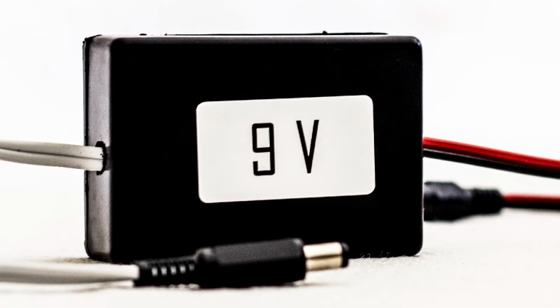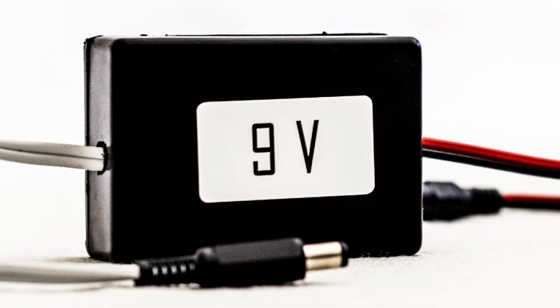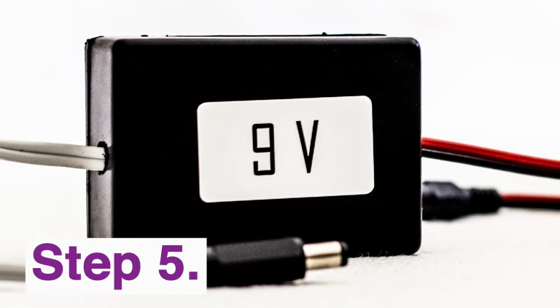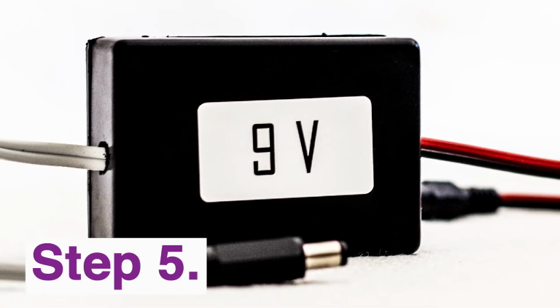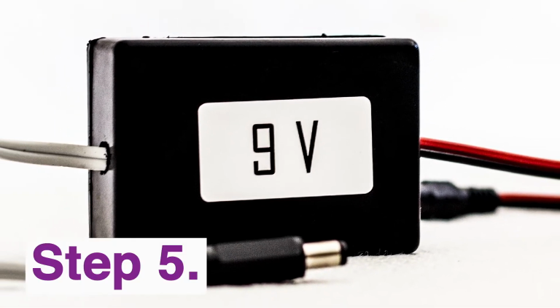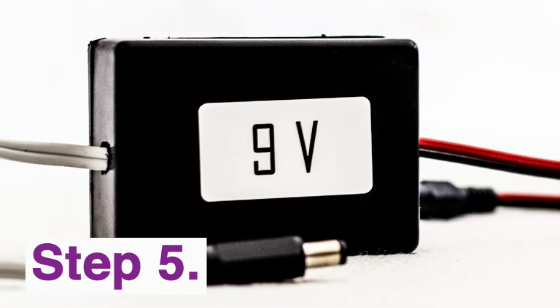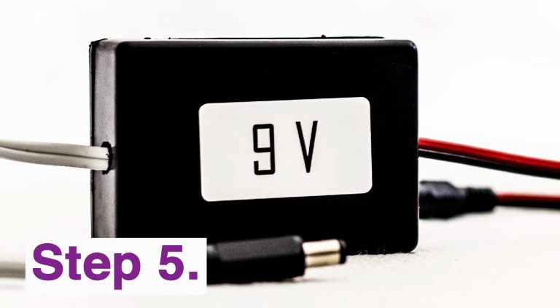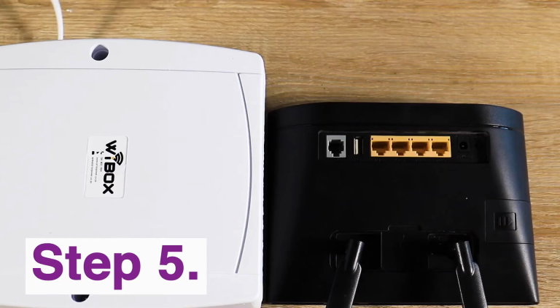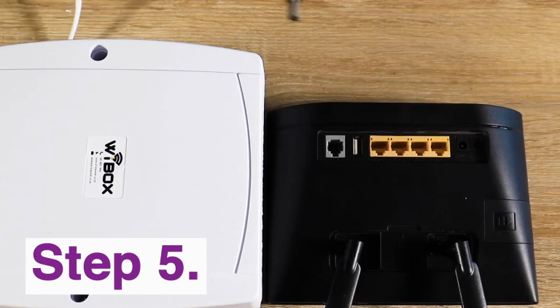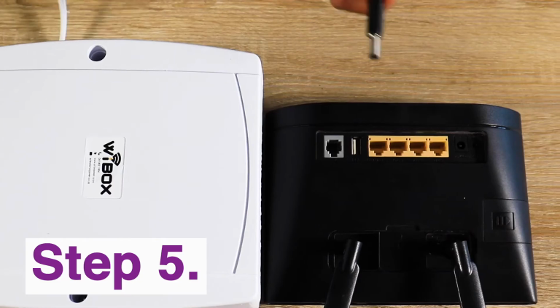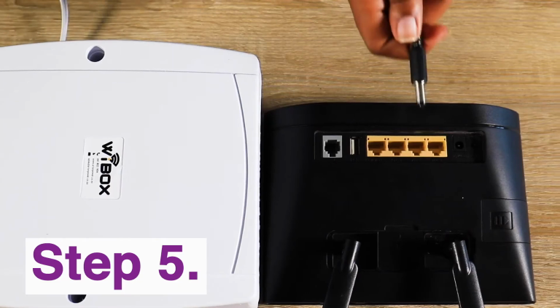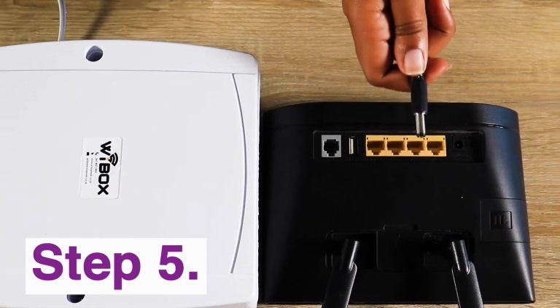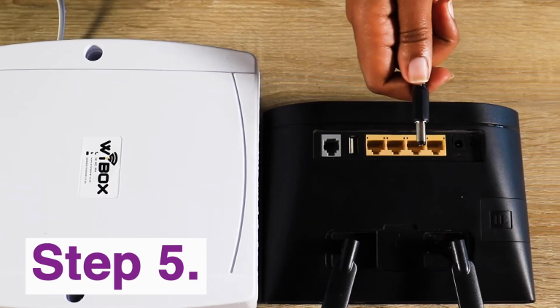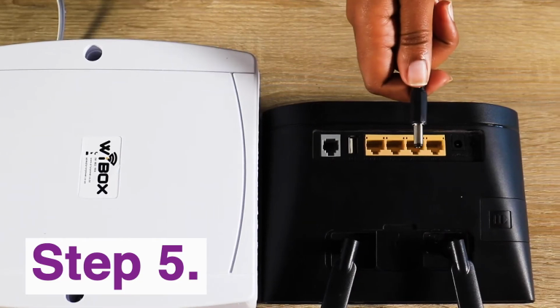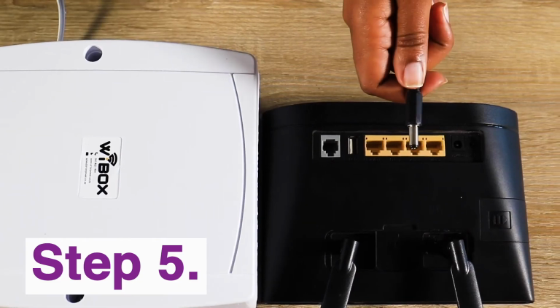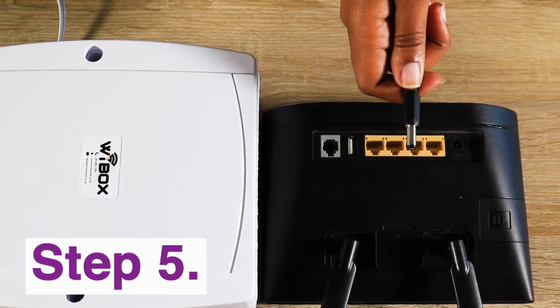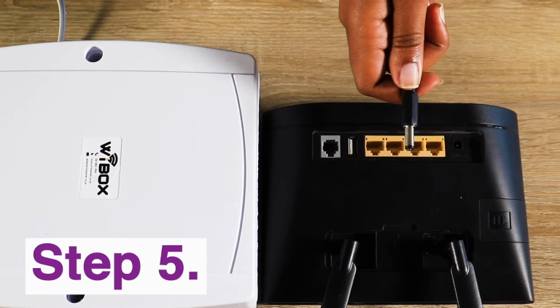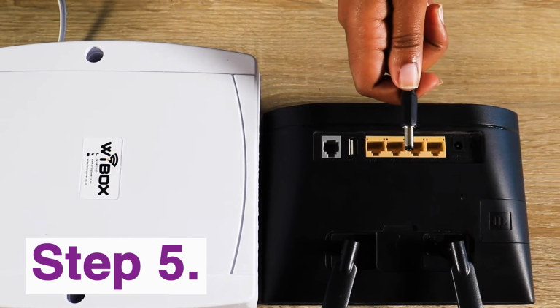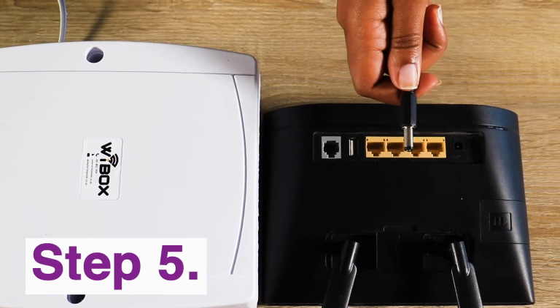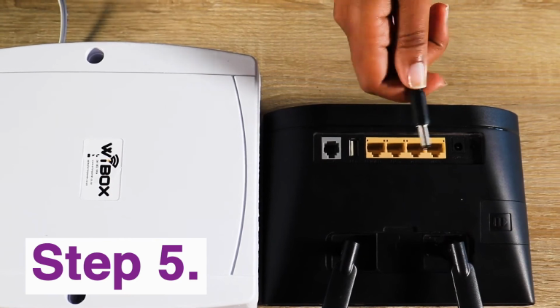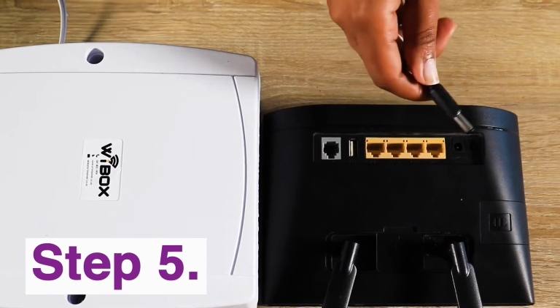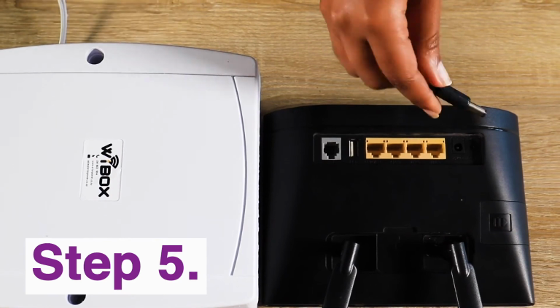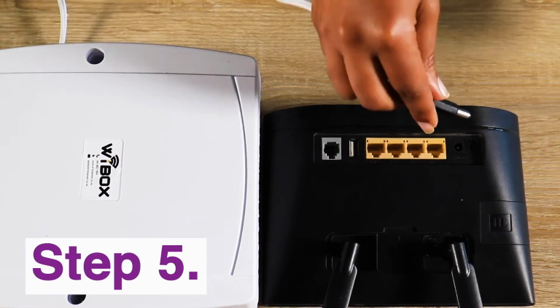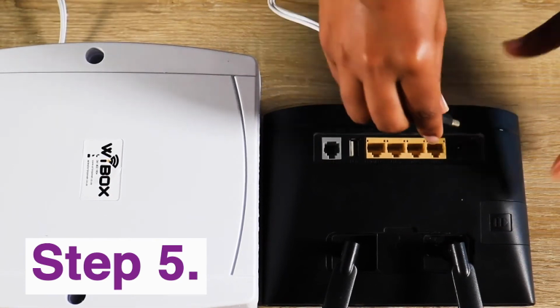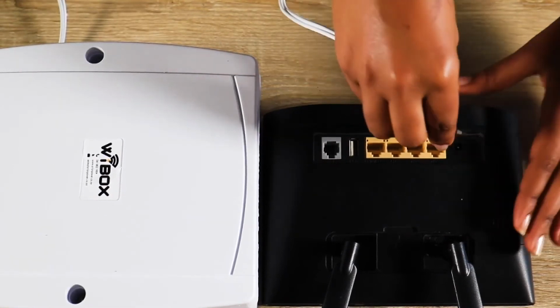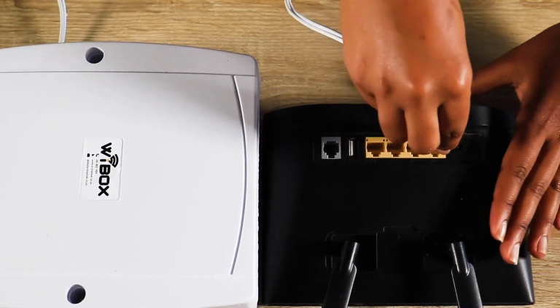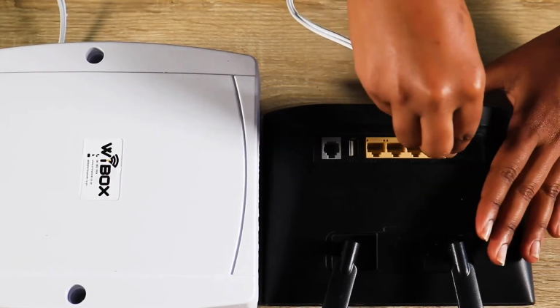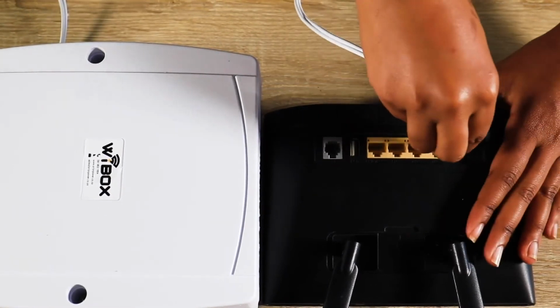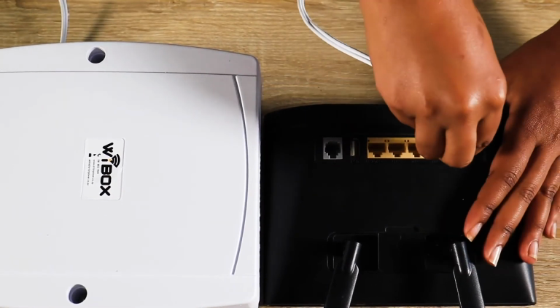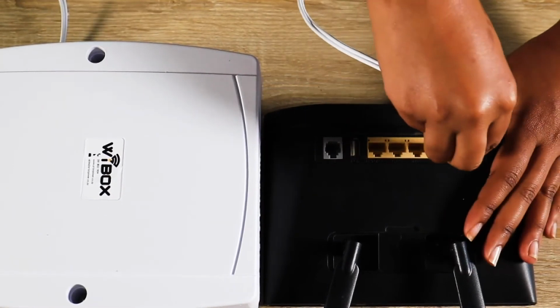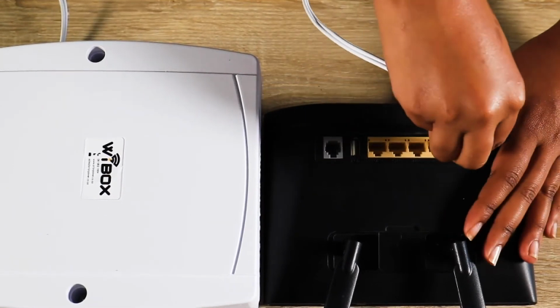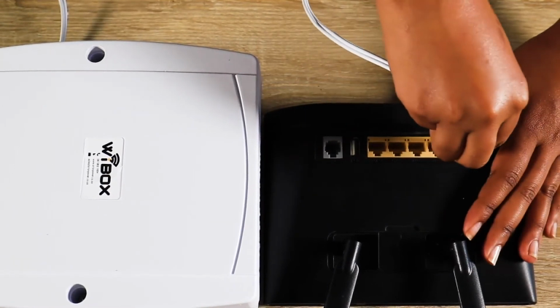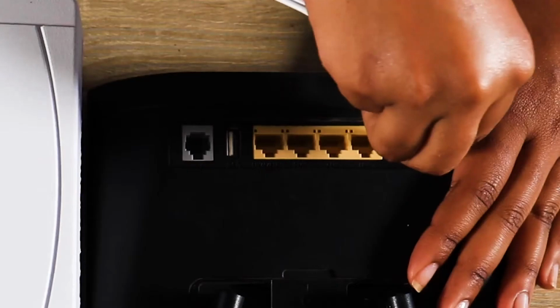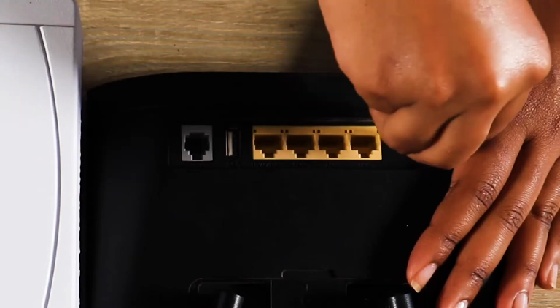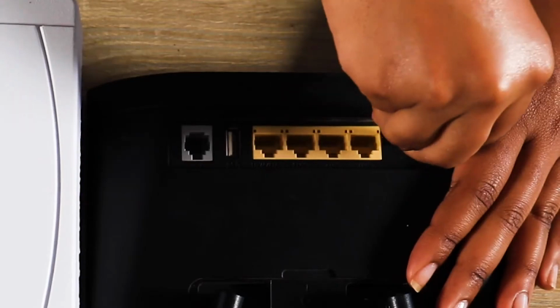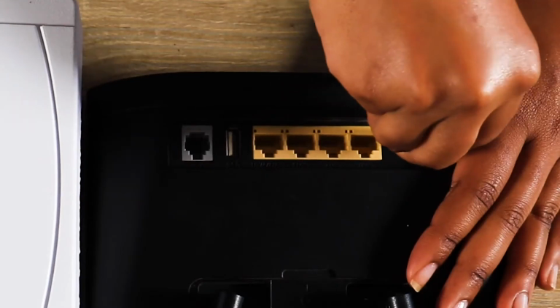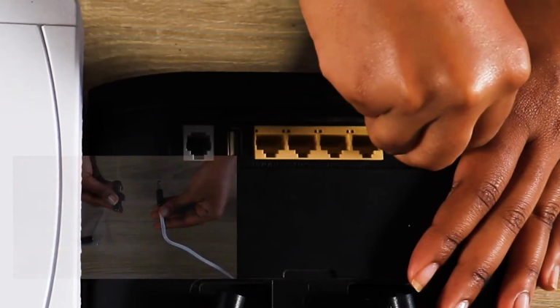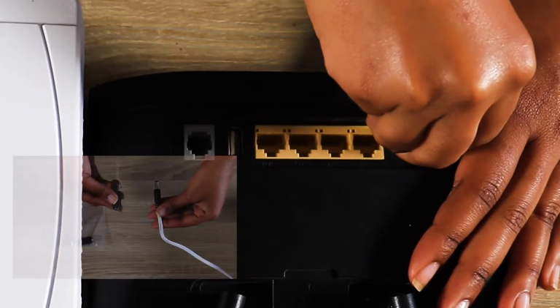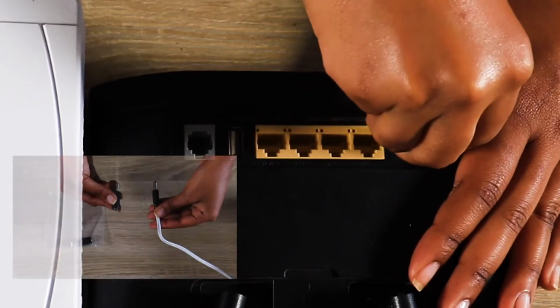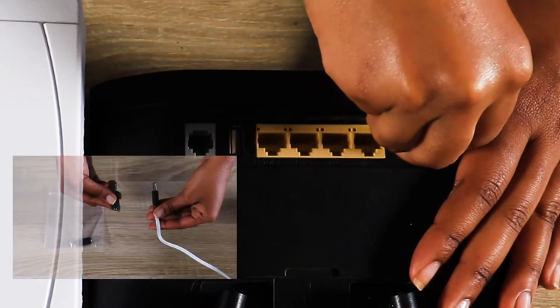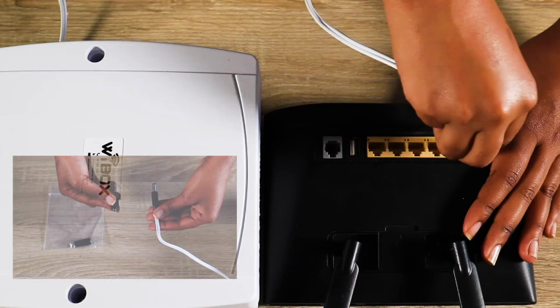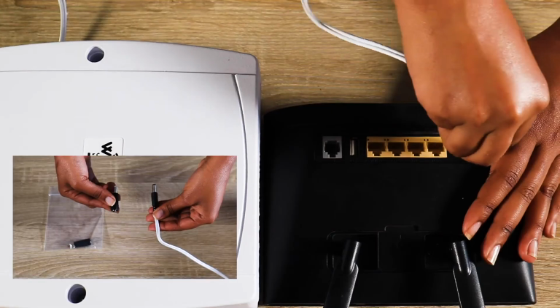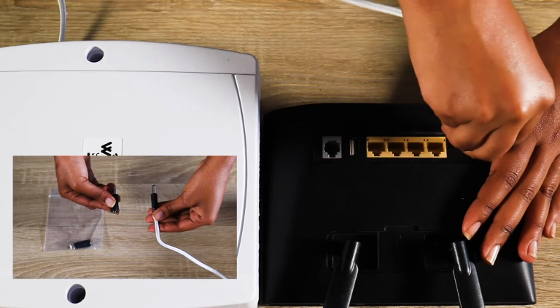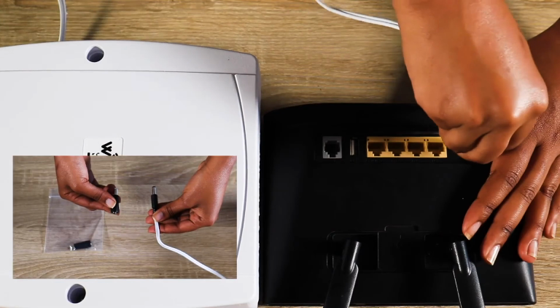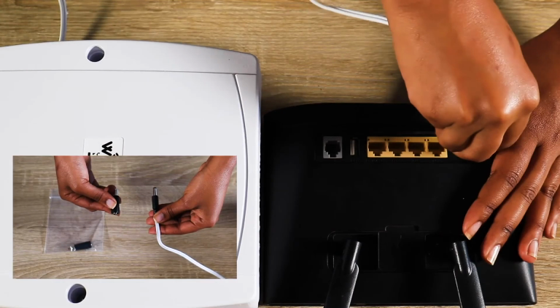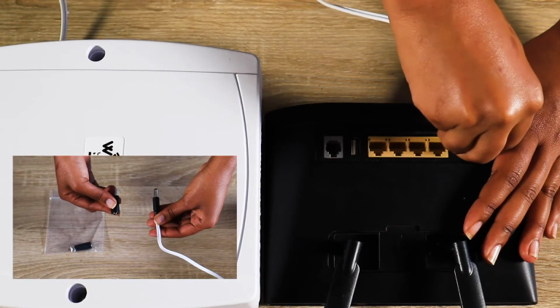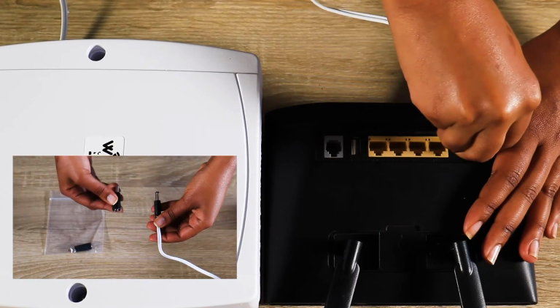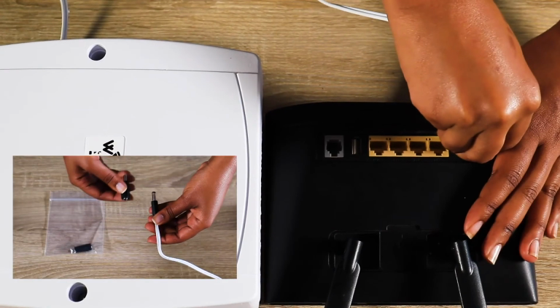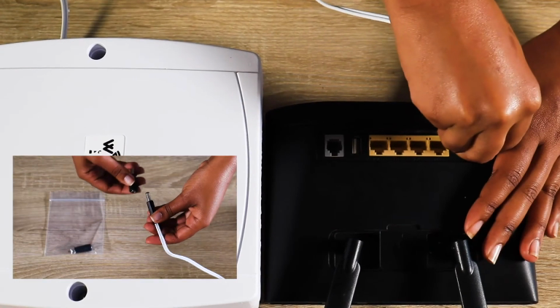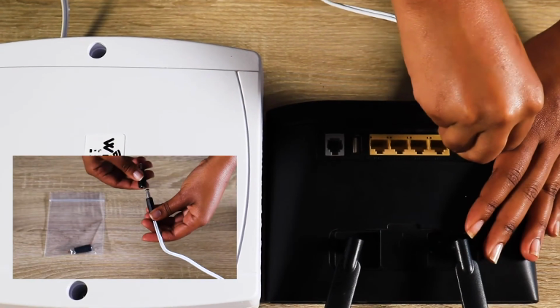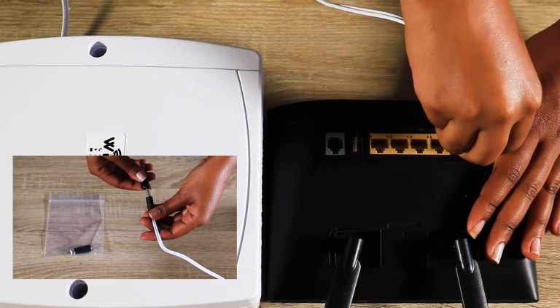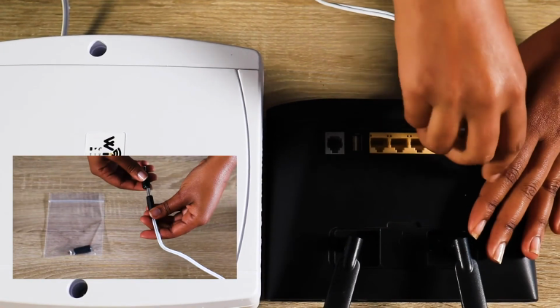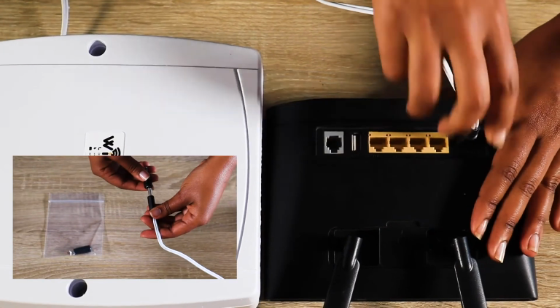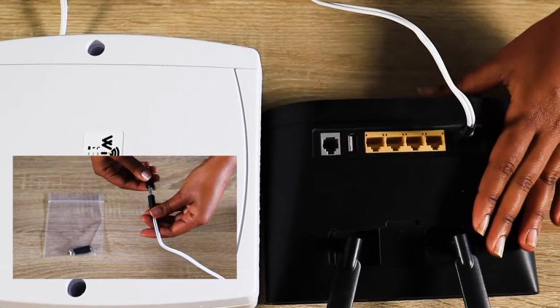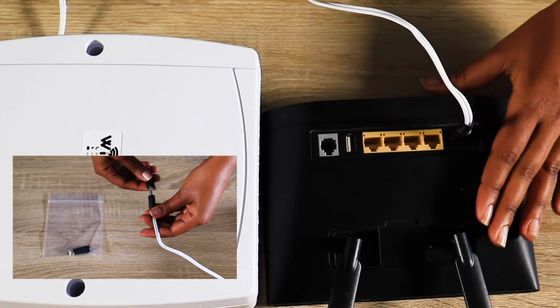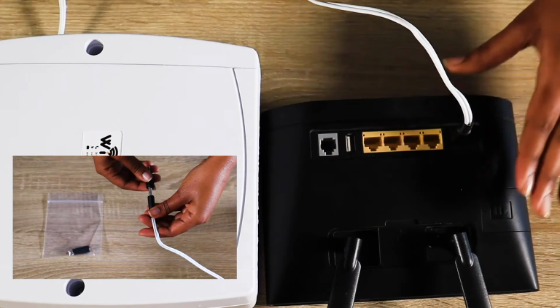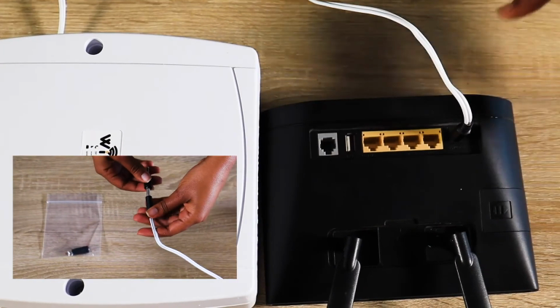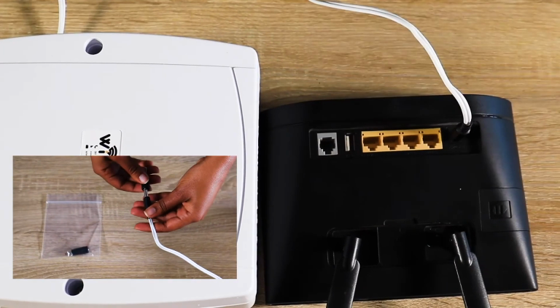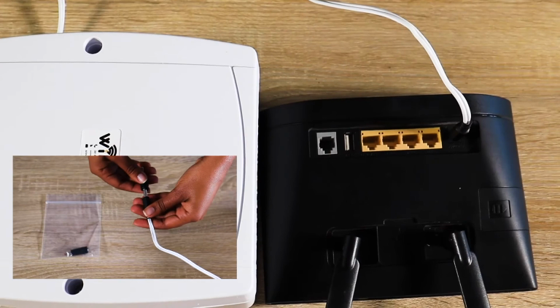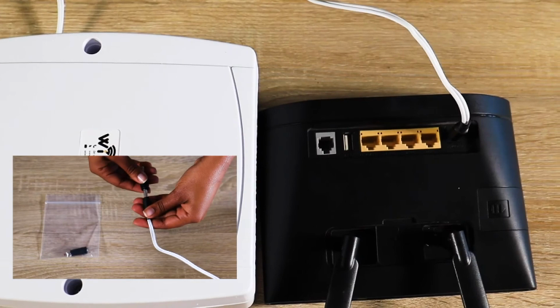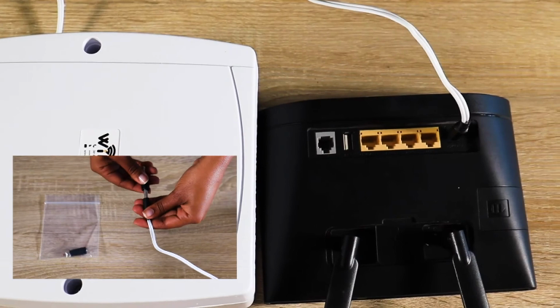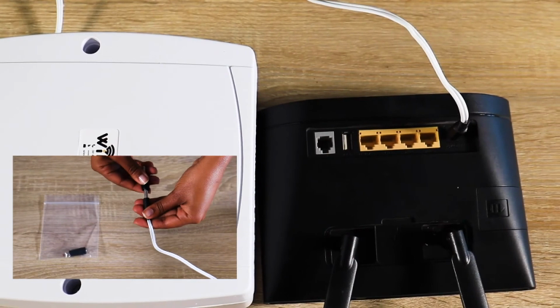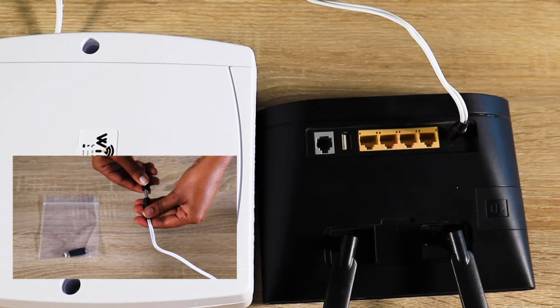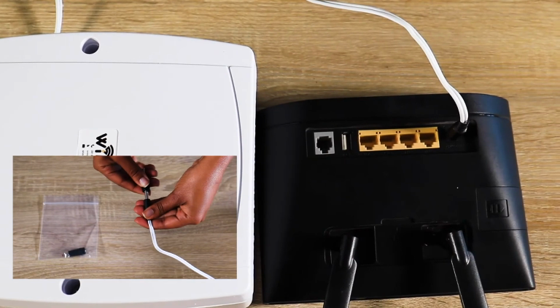Step 5: Using the Y-Box supply power cables, plug in your devices. Adapters are provided for different sizes if required.